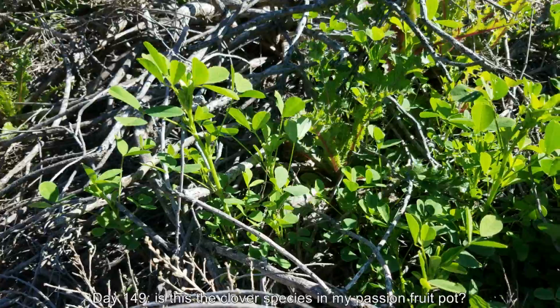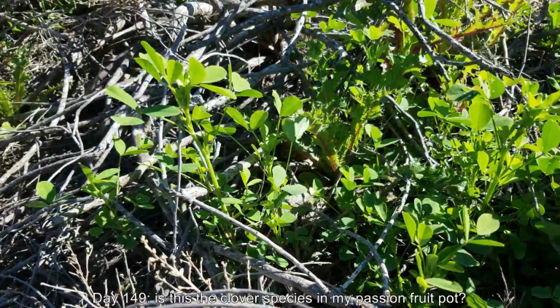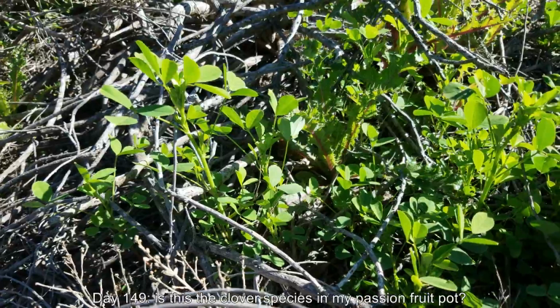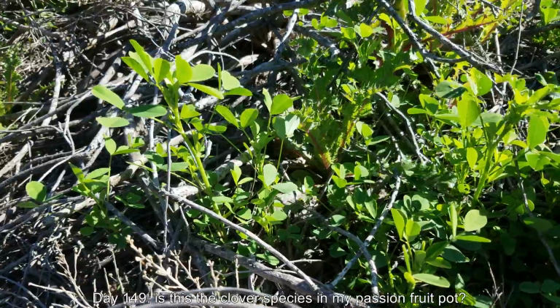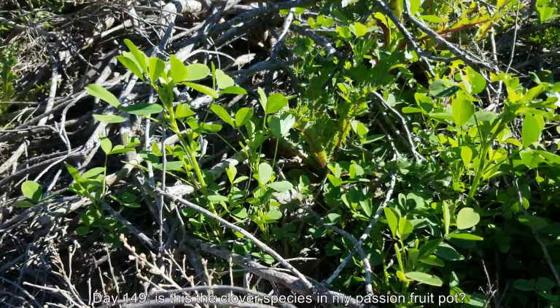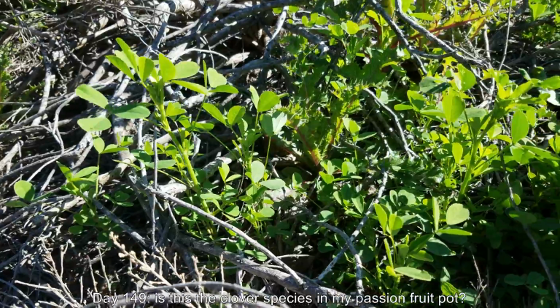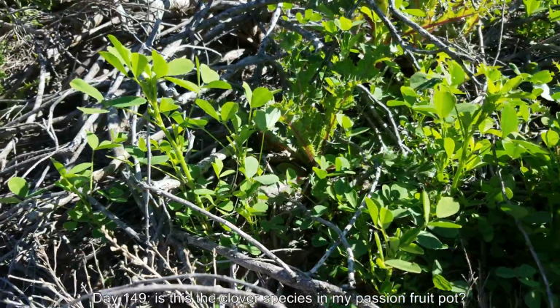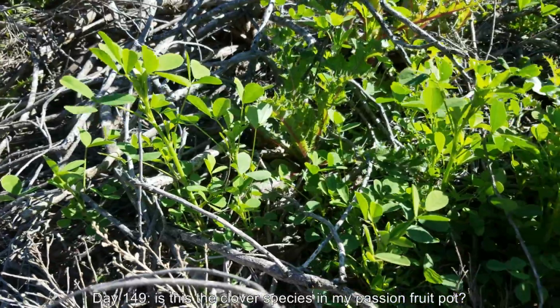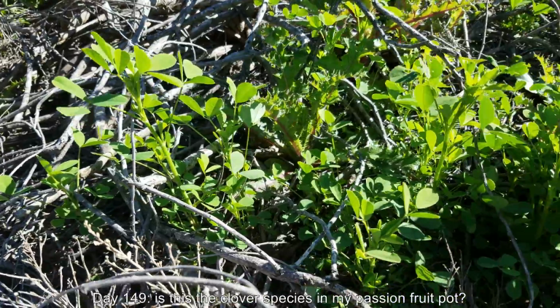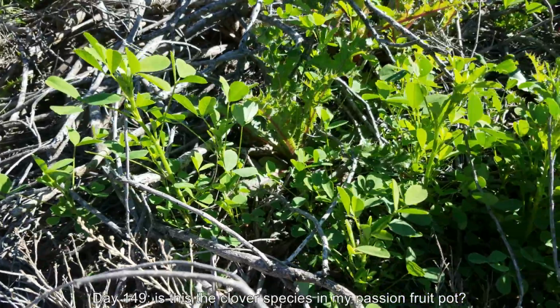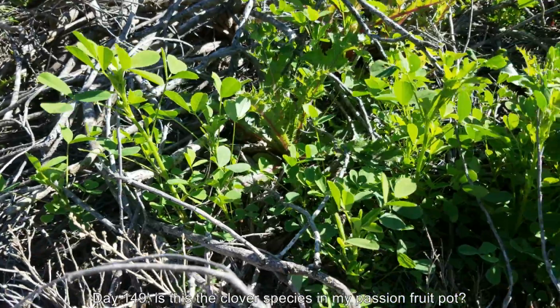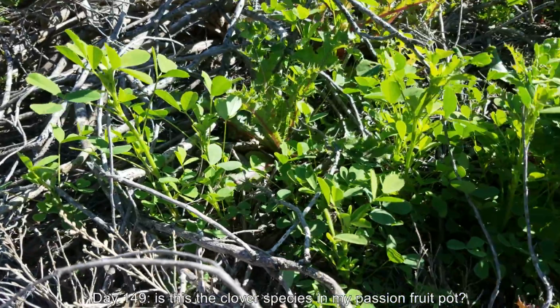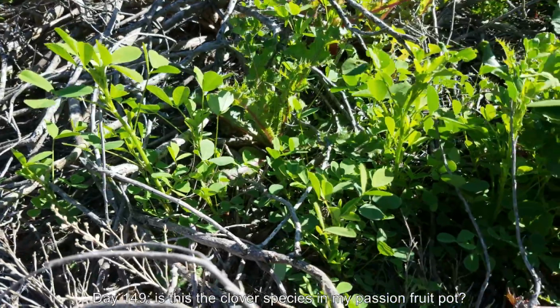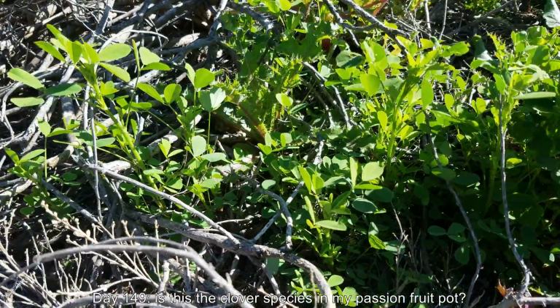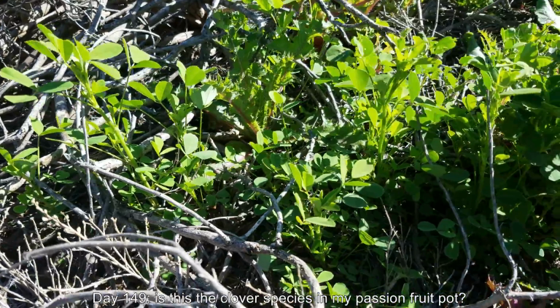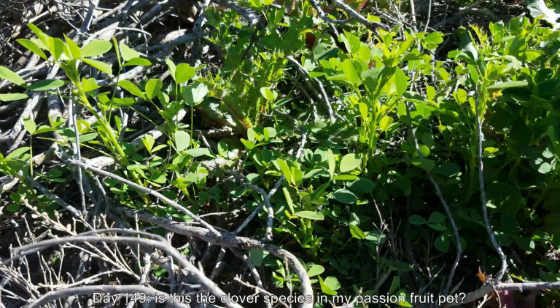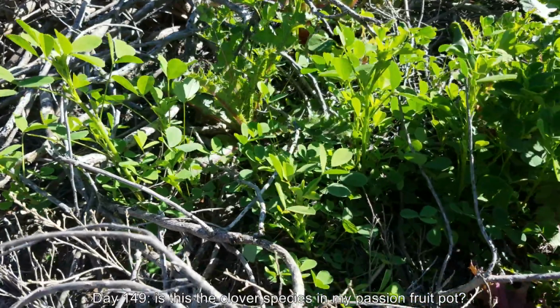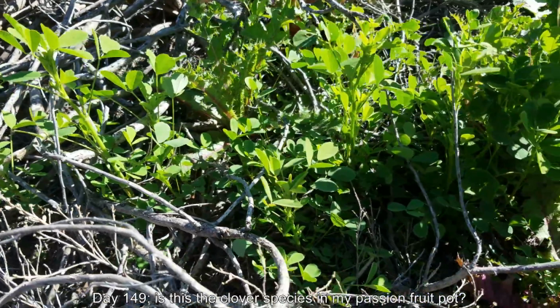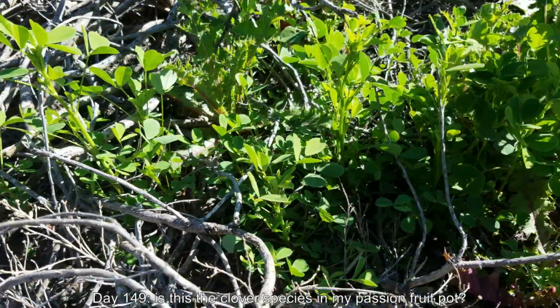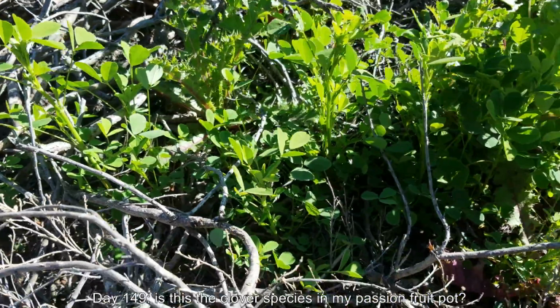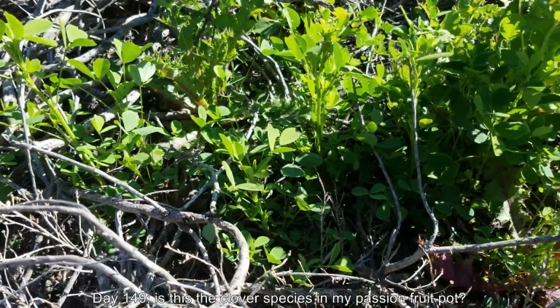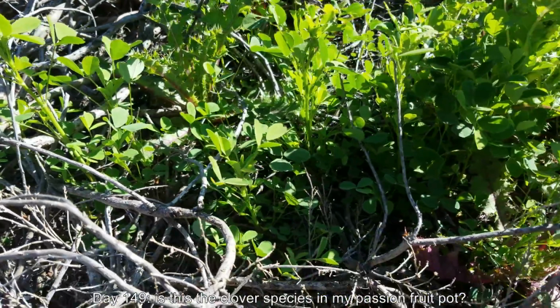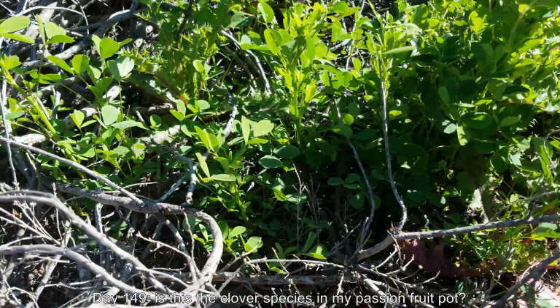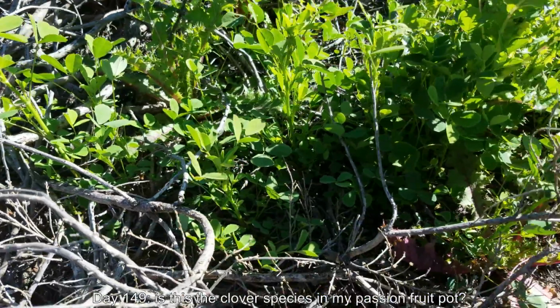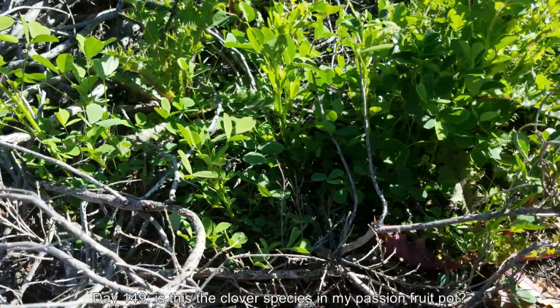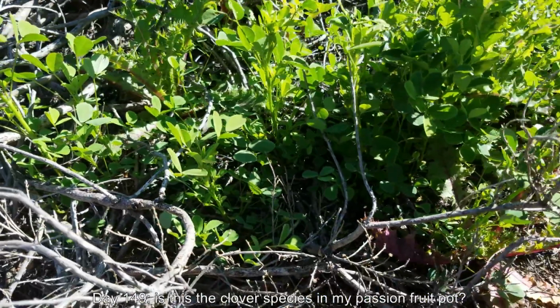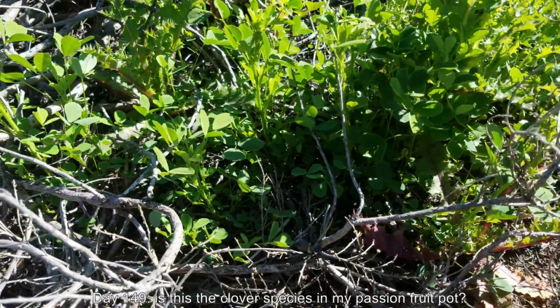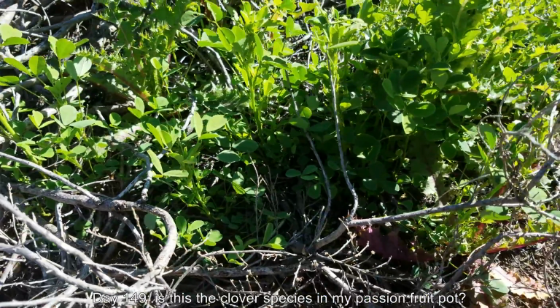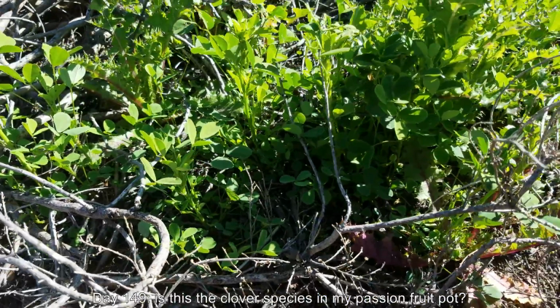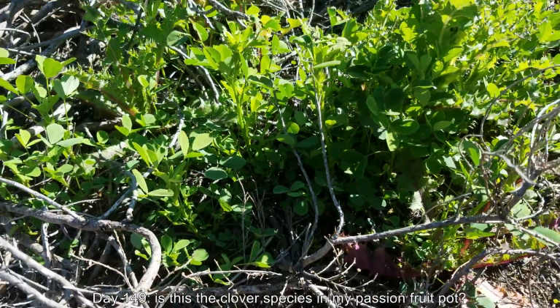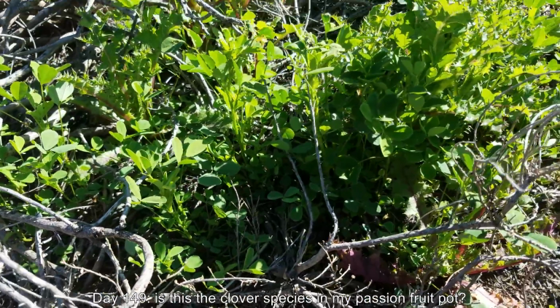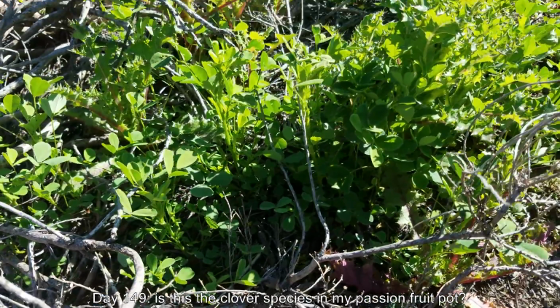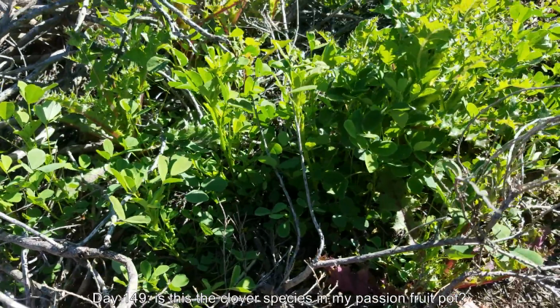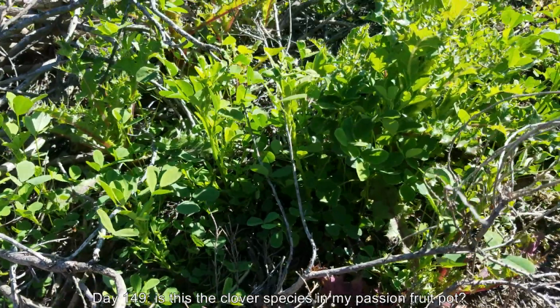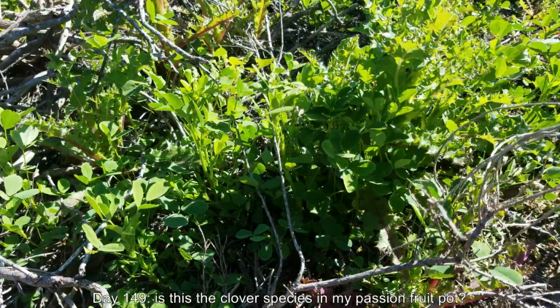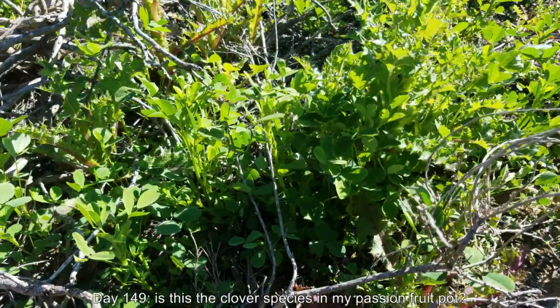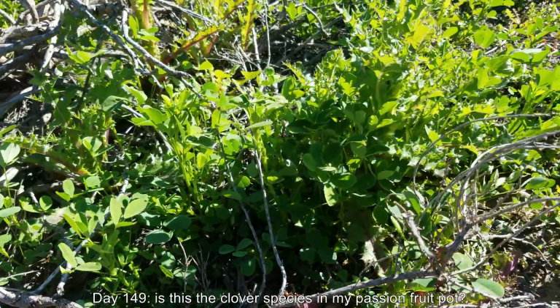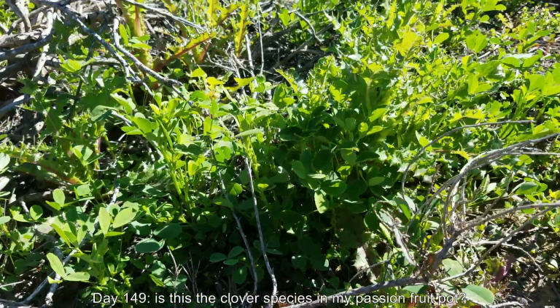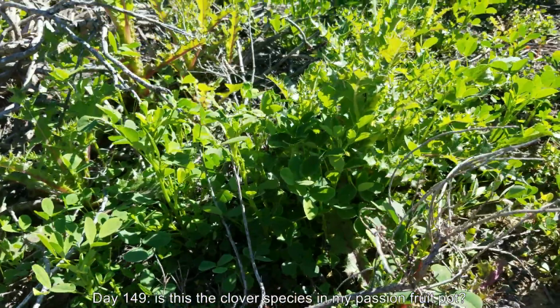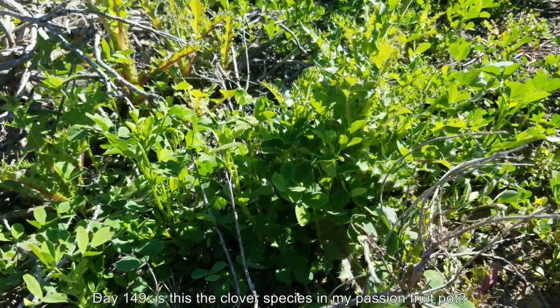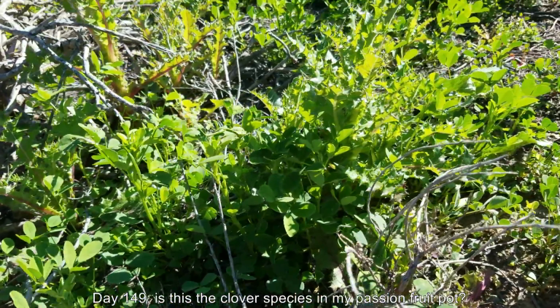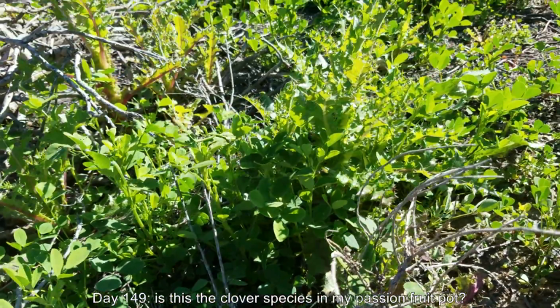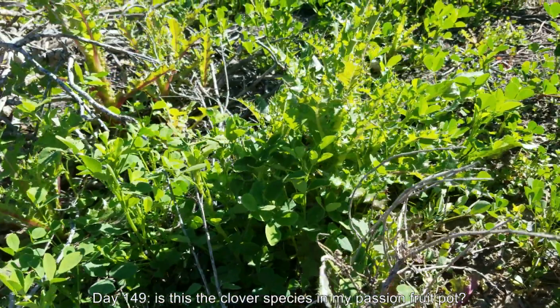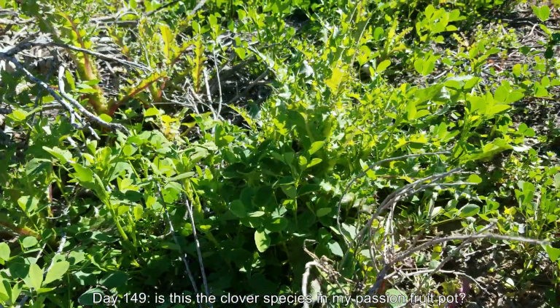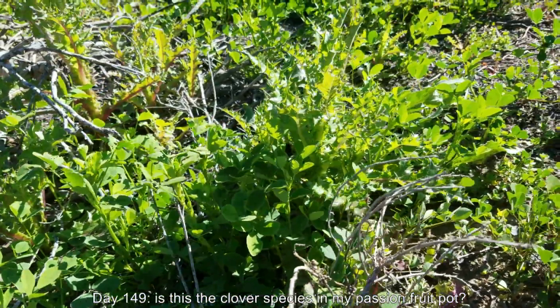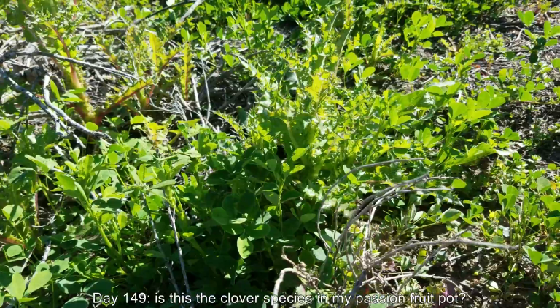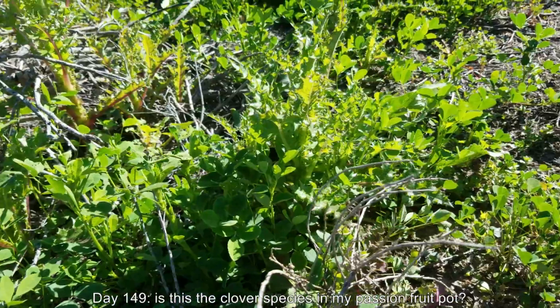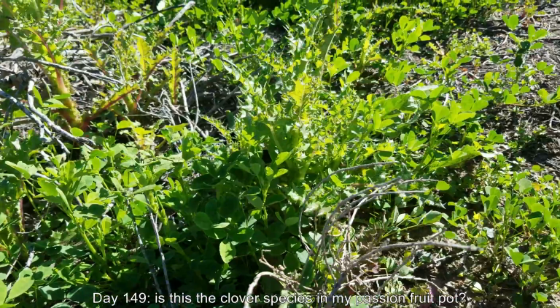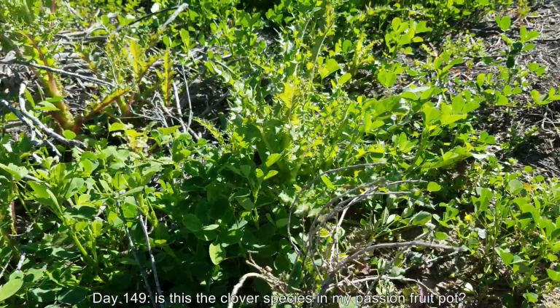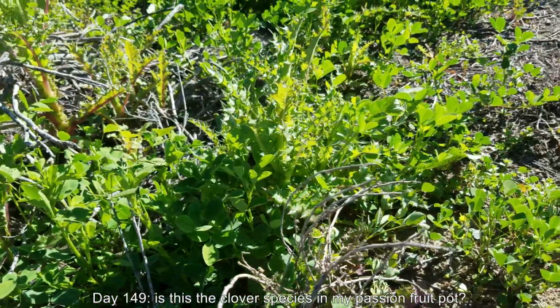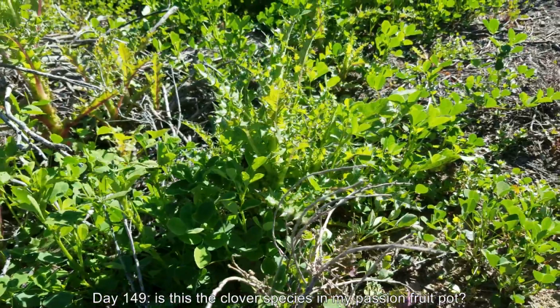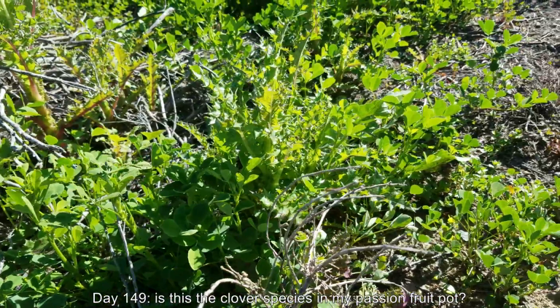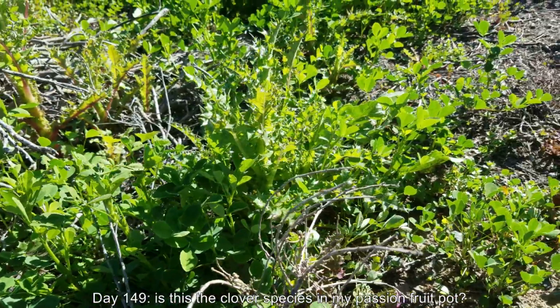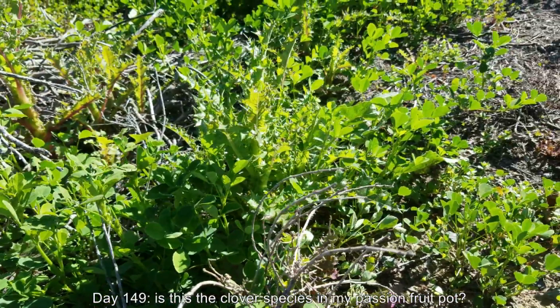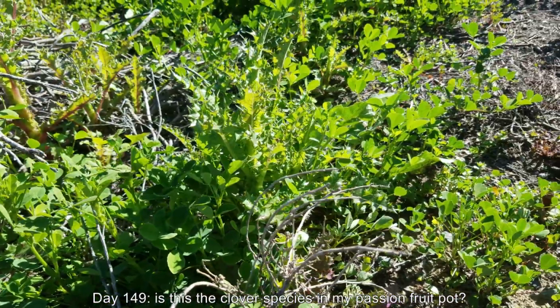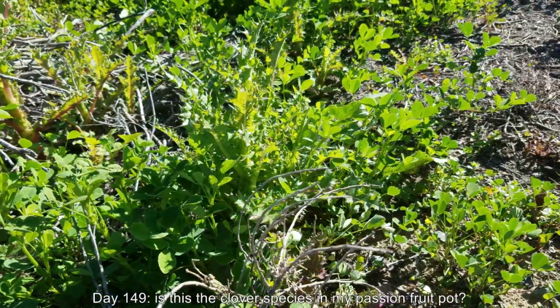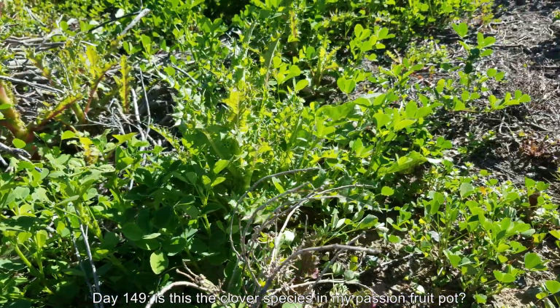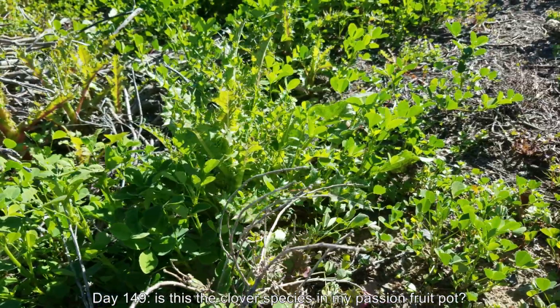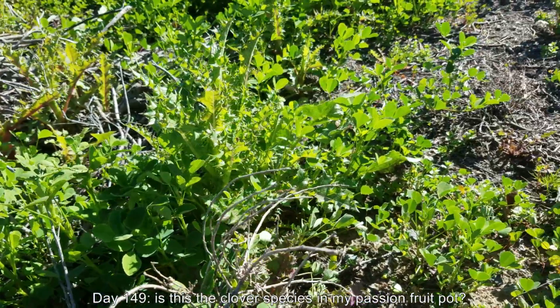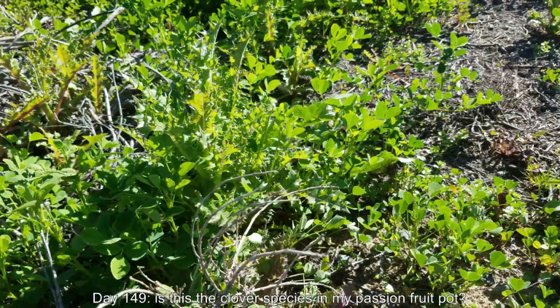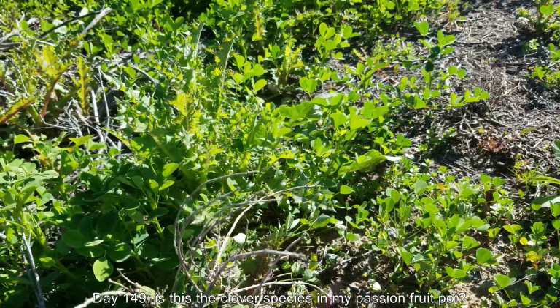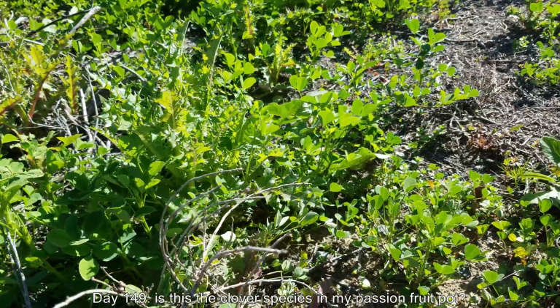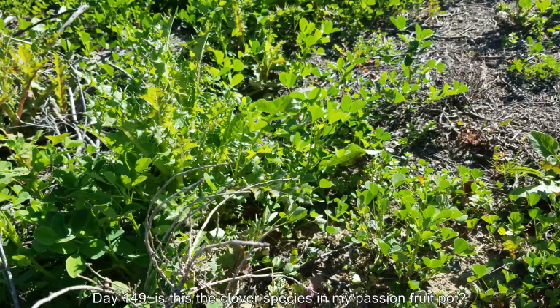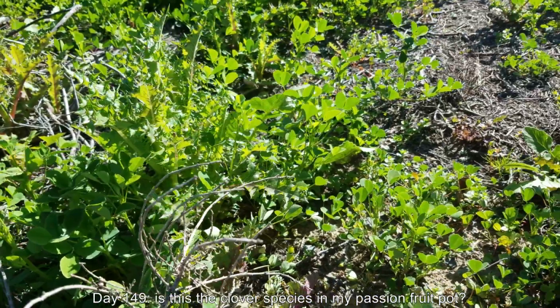Hi, welcome back for a third episode of growing passion fruit vines from seeds. It's day 149.